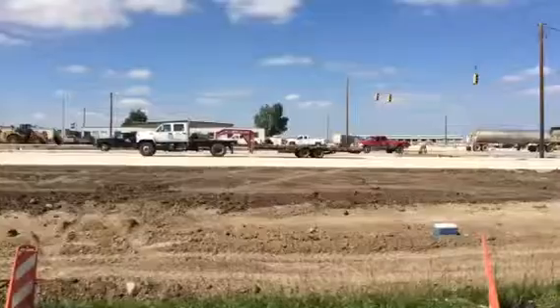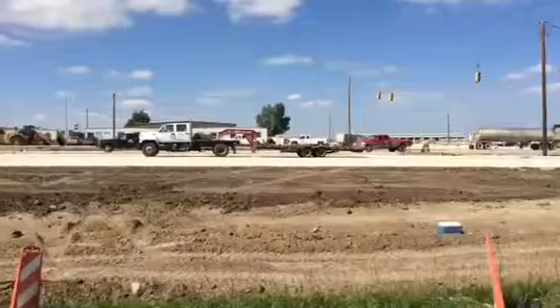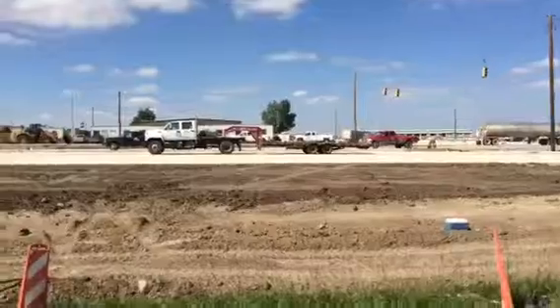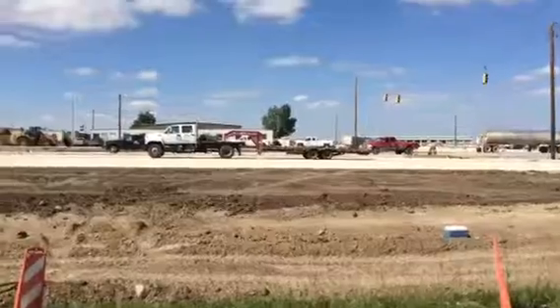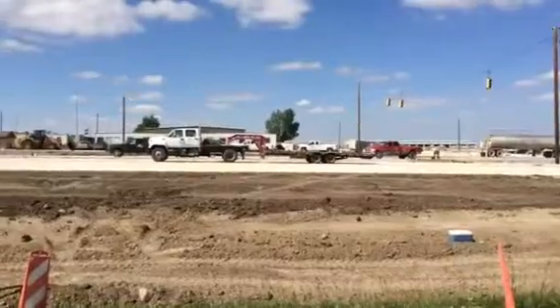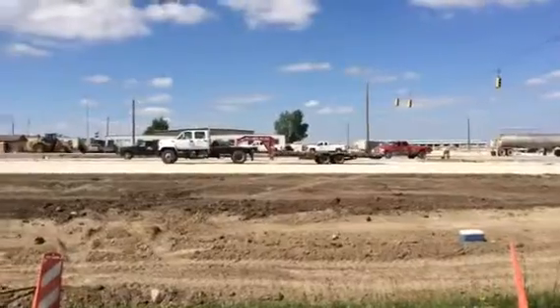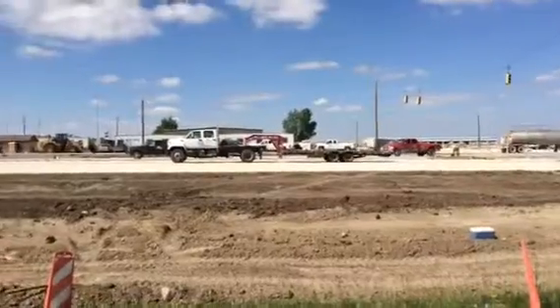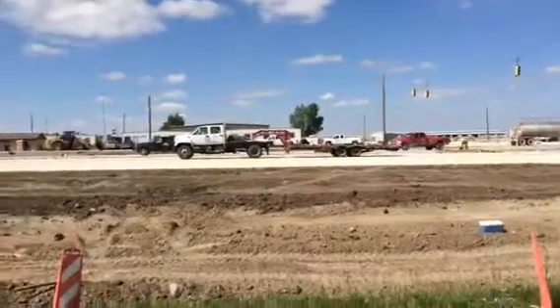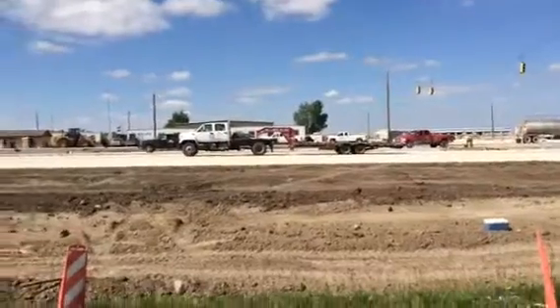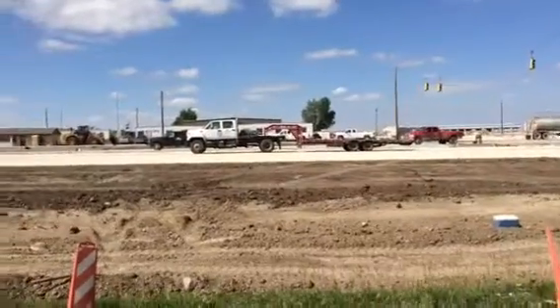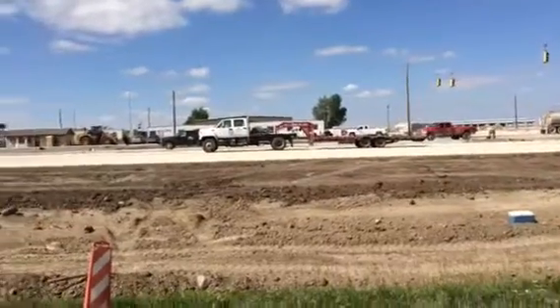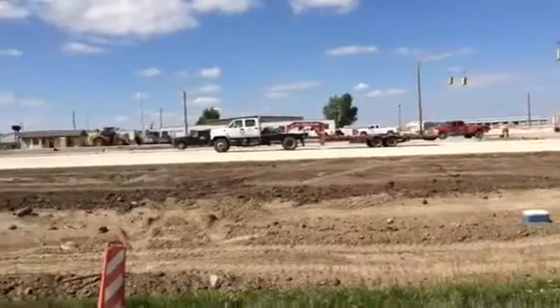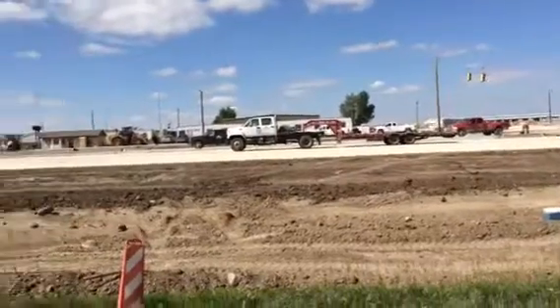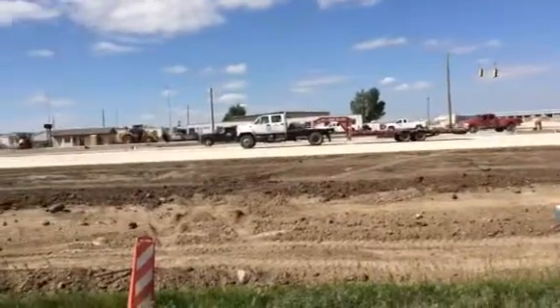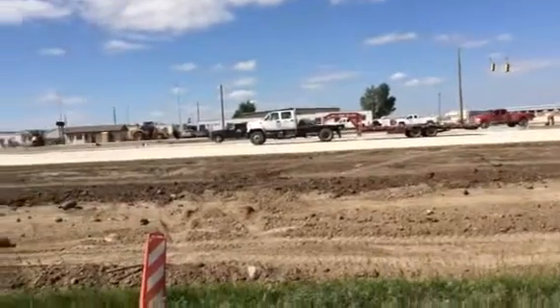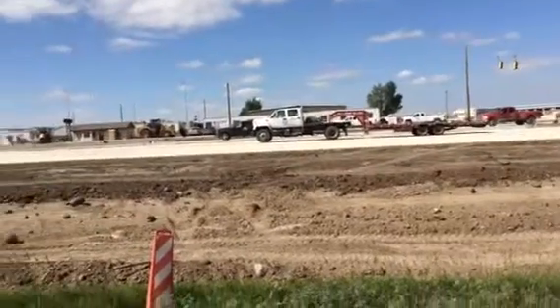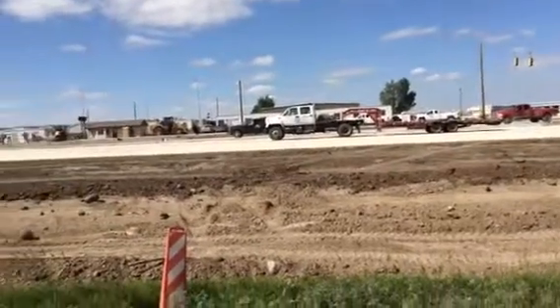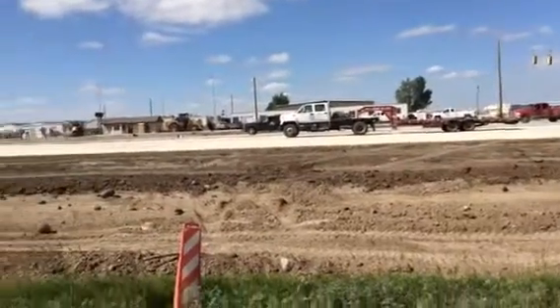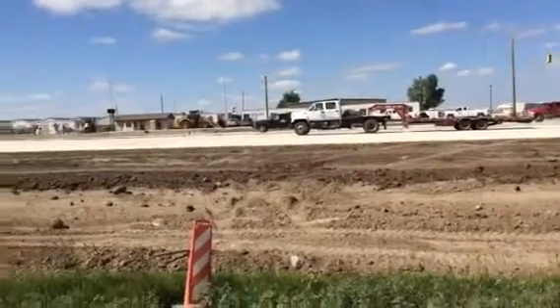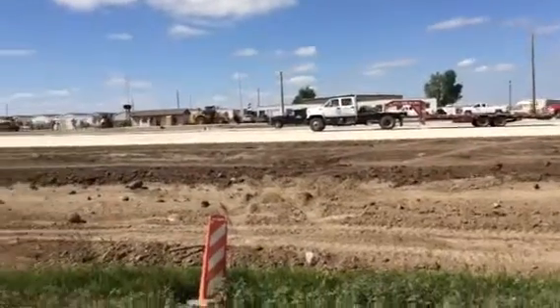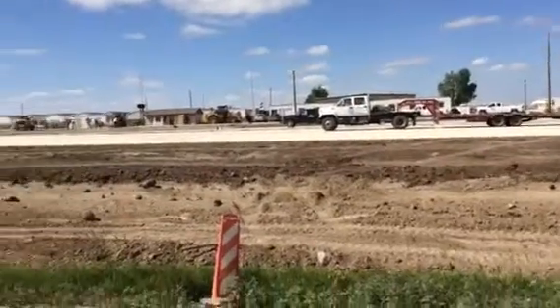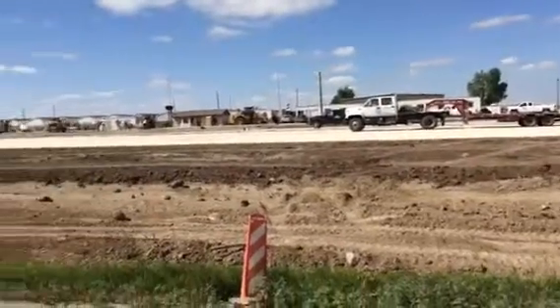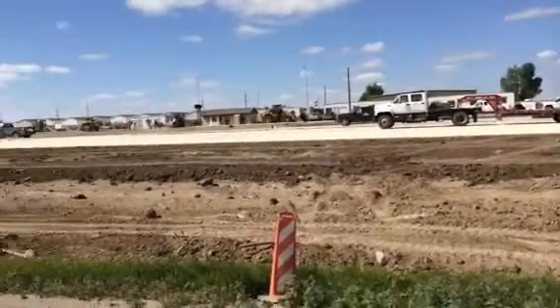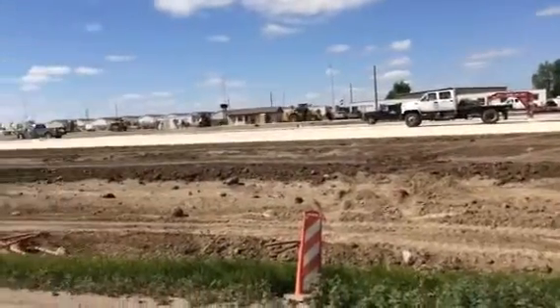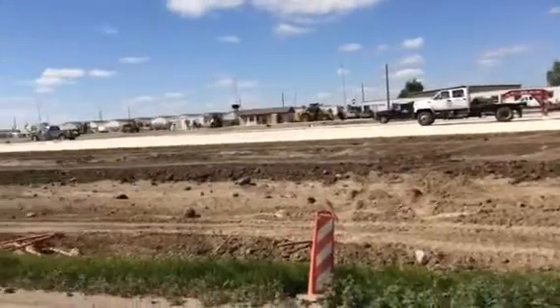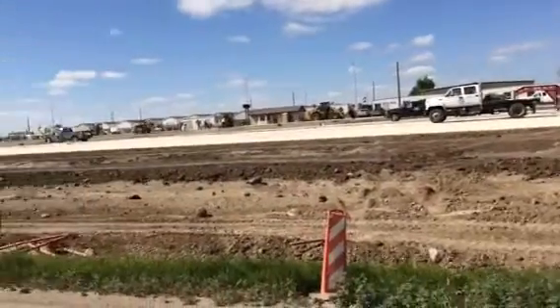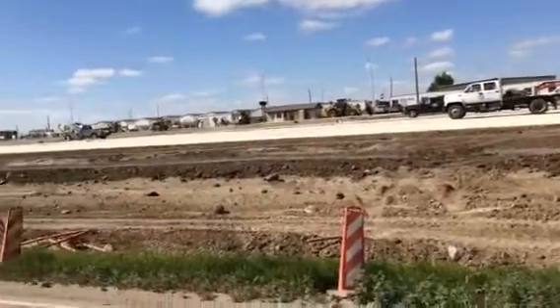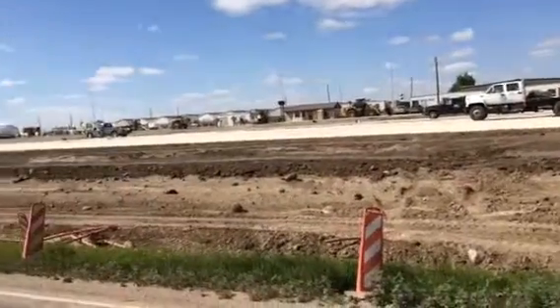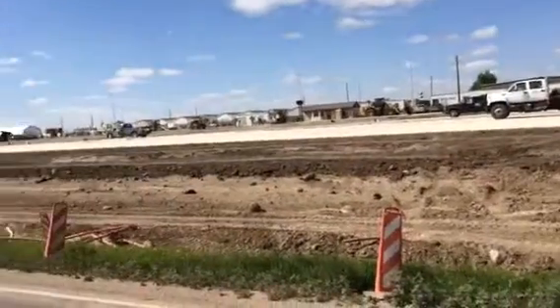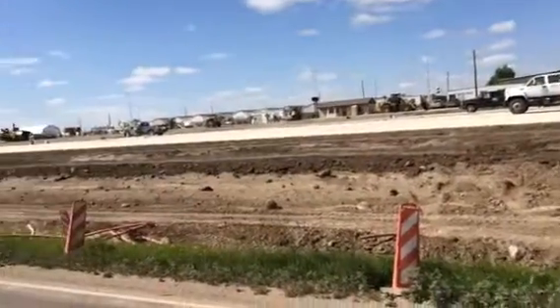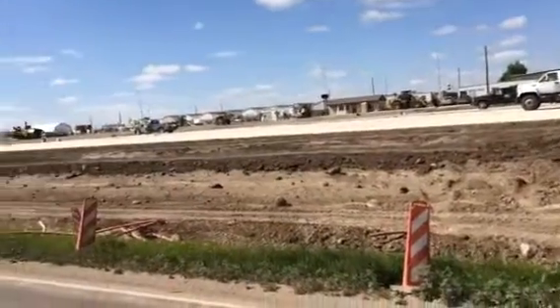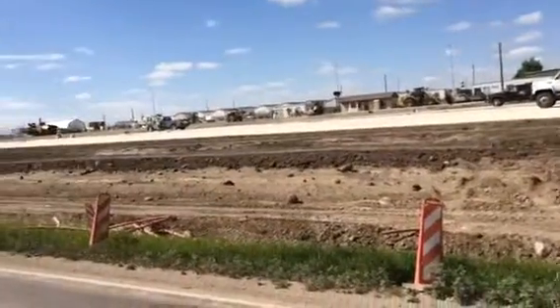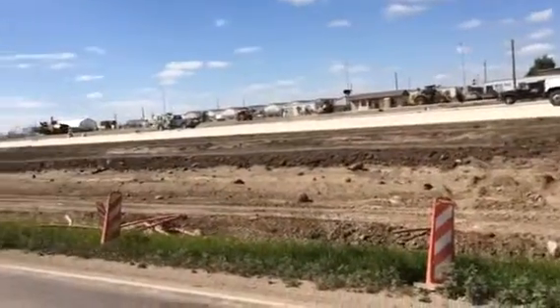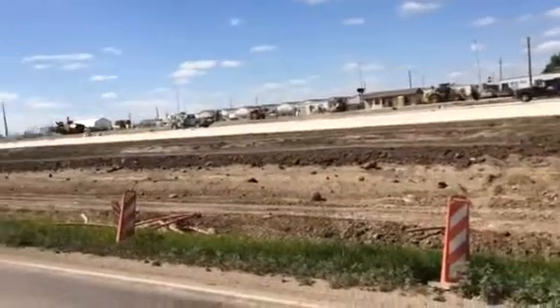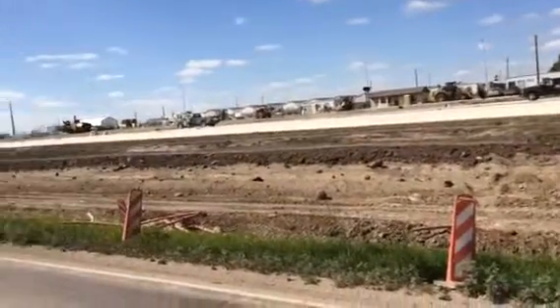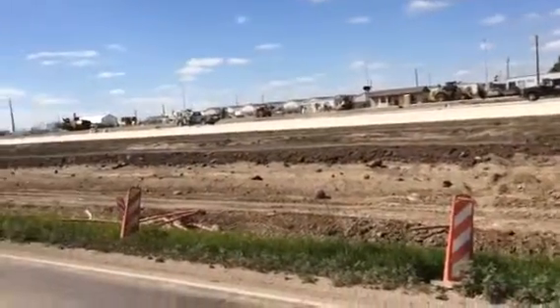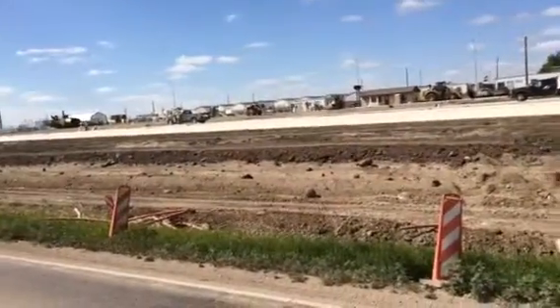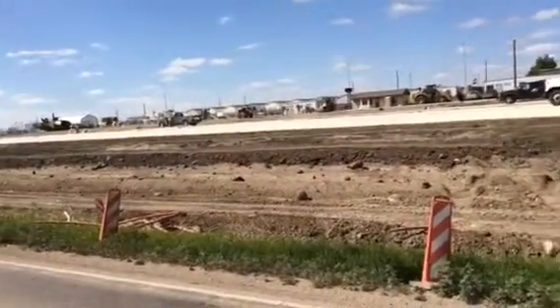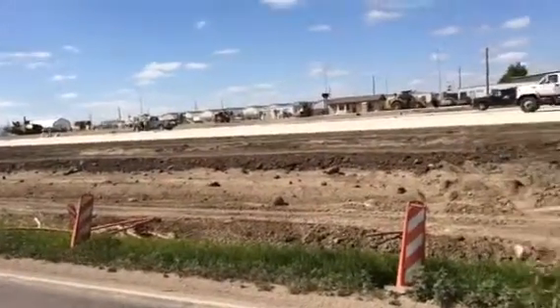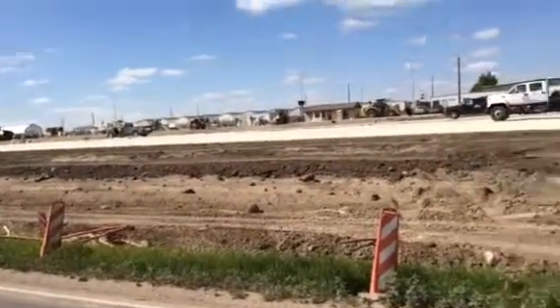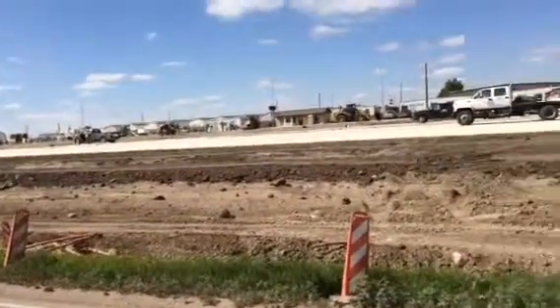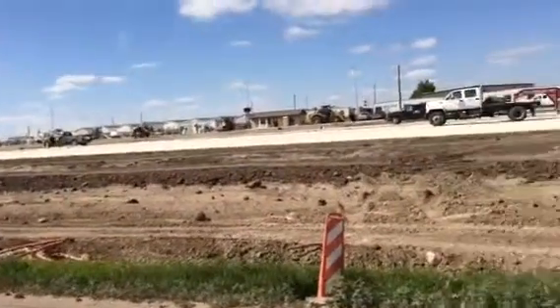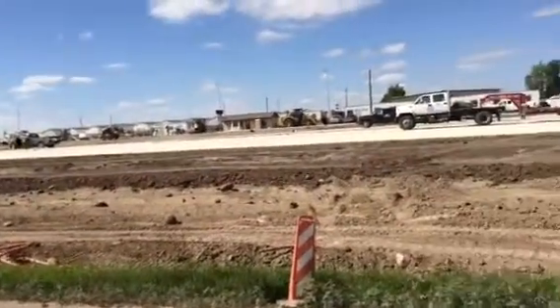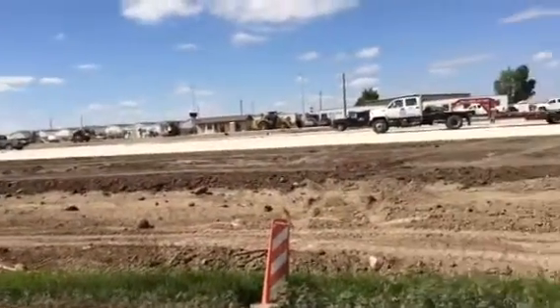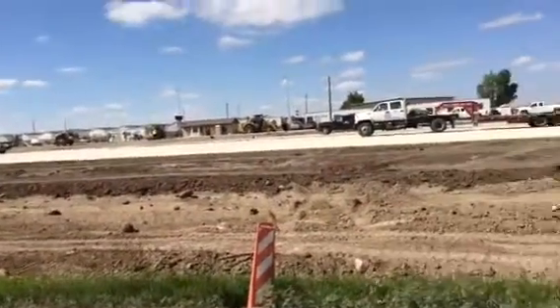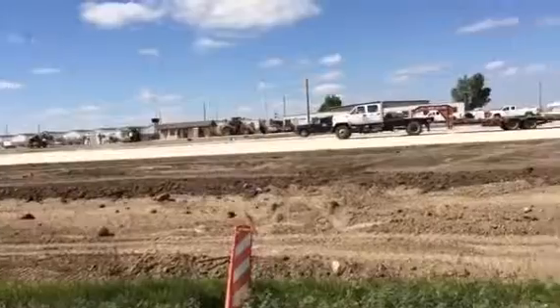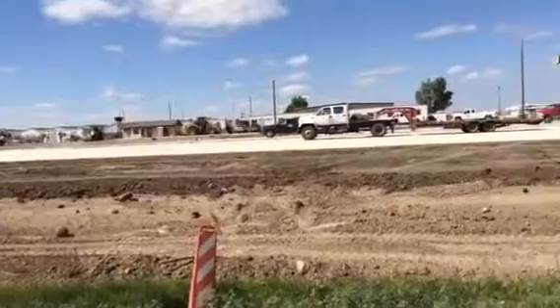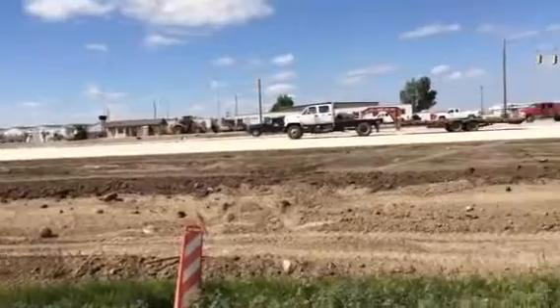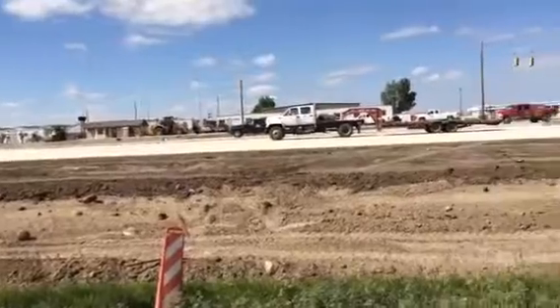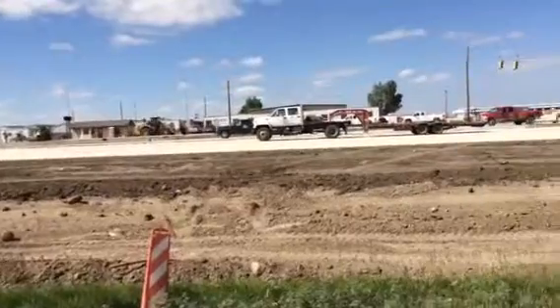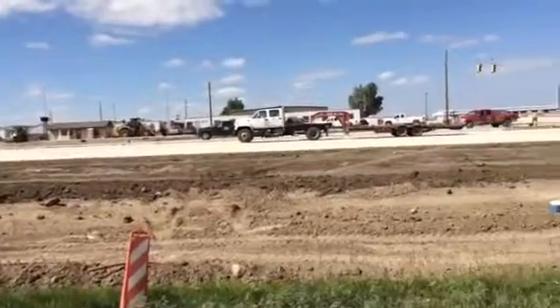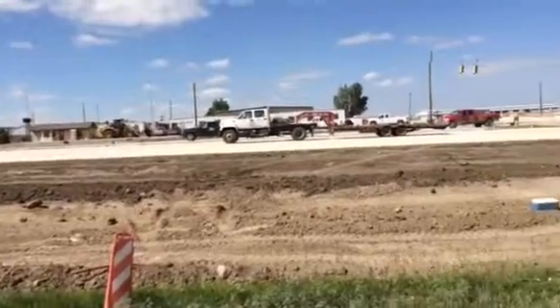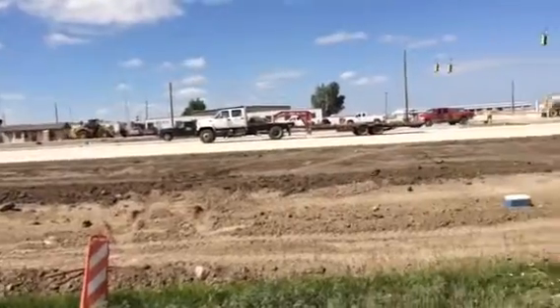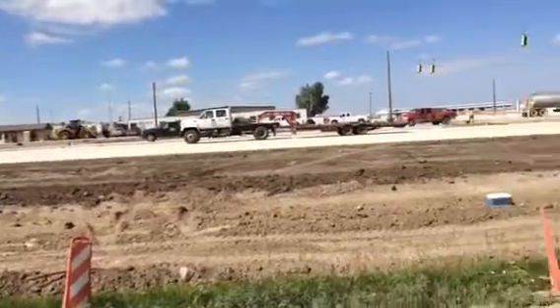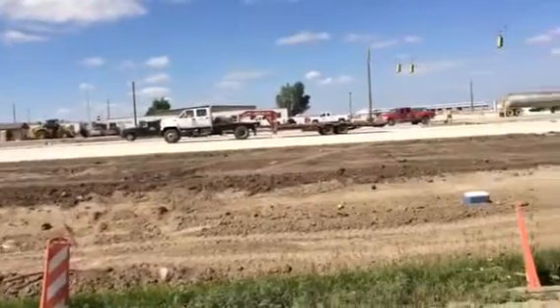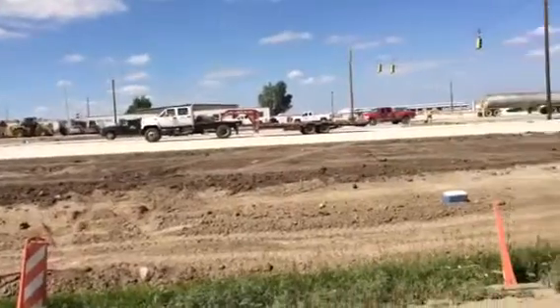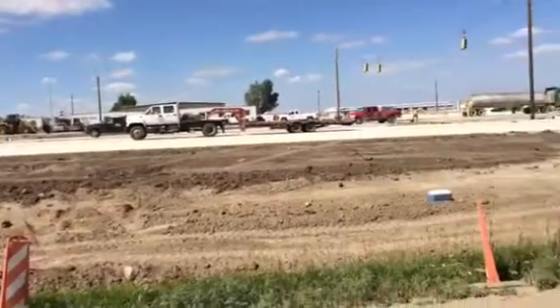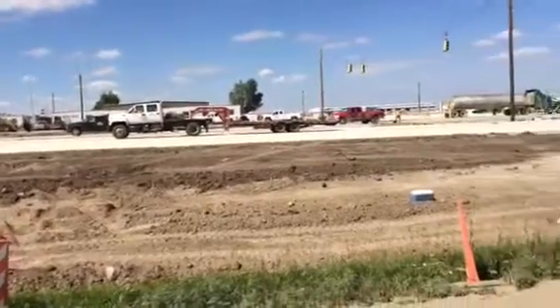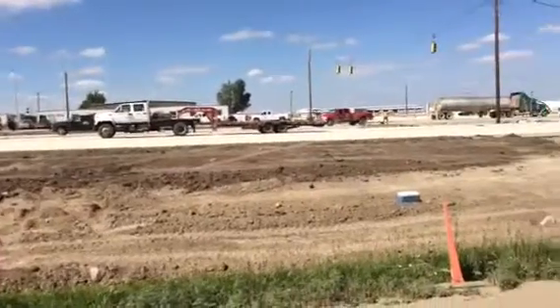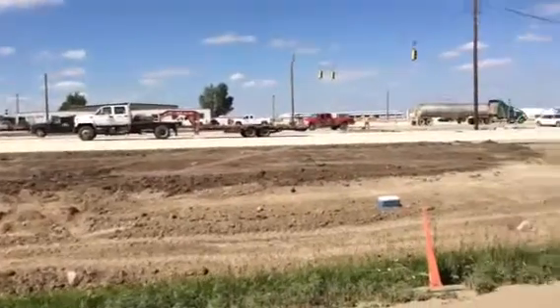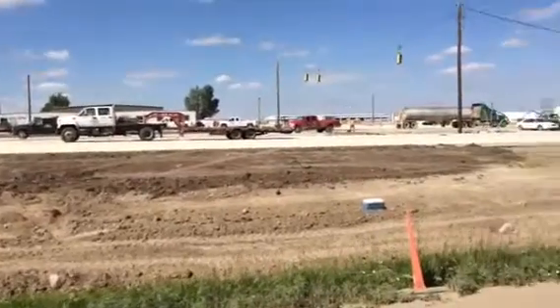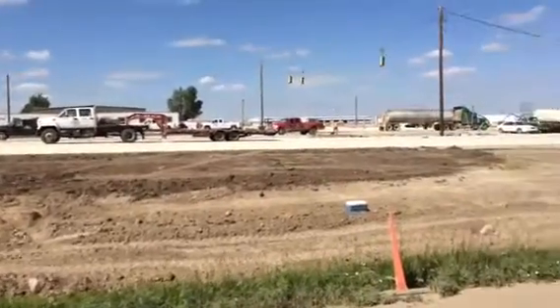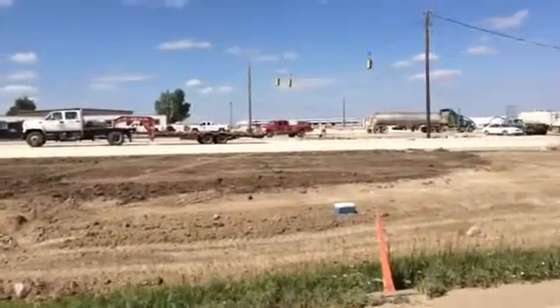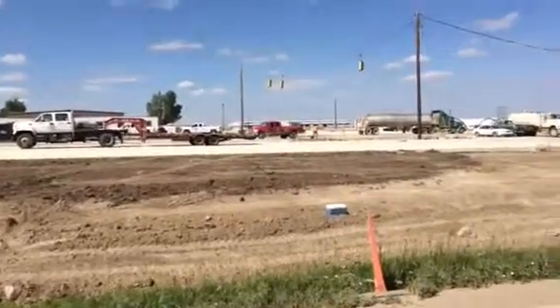Hey cool people, Dan from 8 Gorillas. I'm just sitting here in traffic. This is the kind of construction that's going on like everywhere around here.